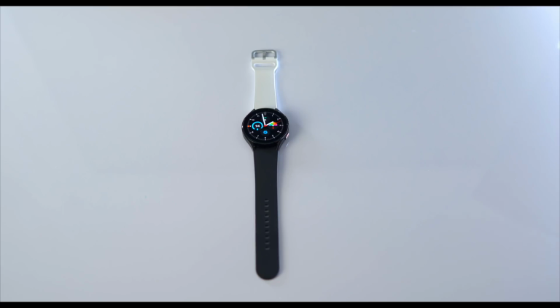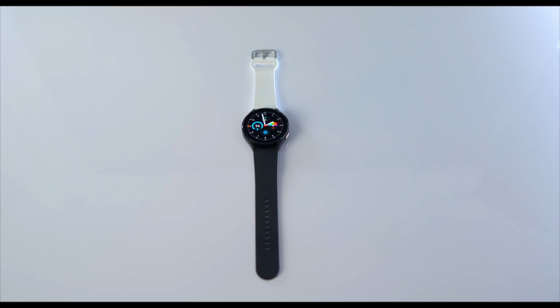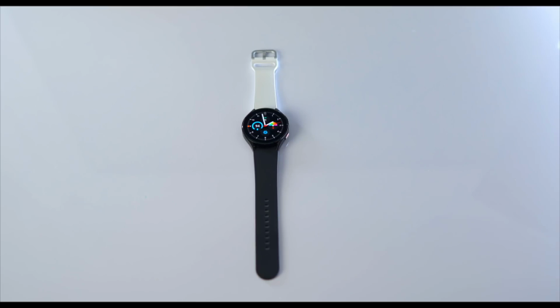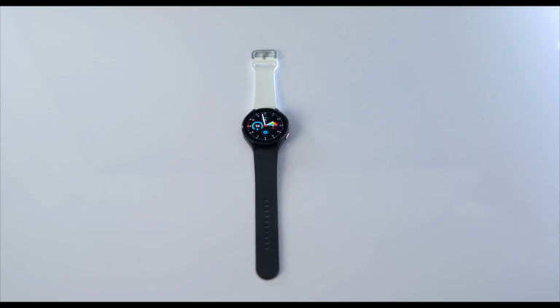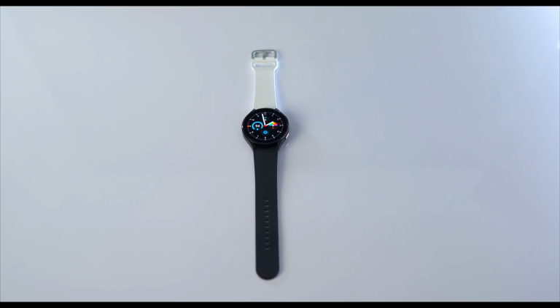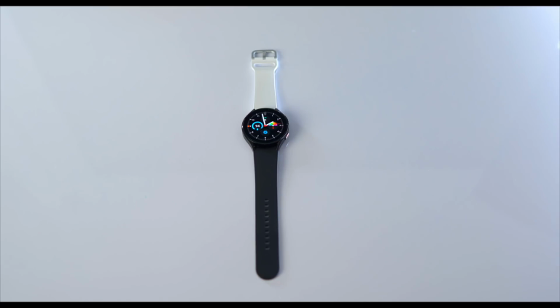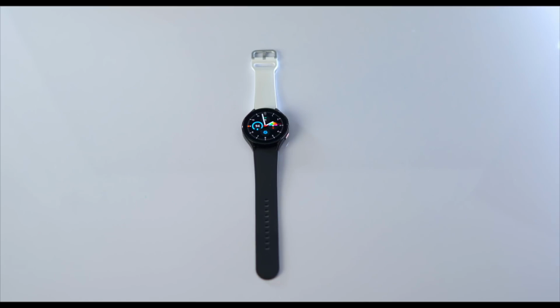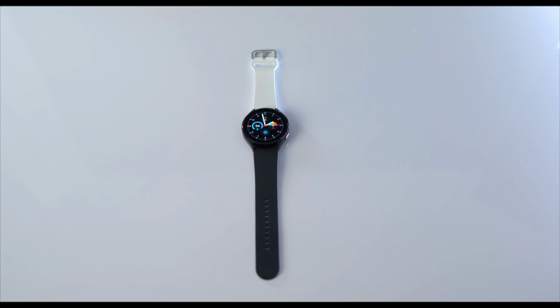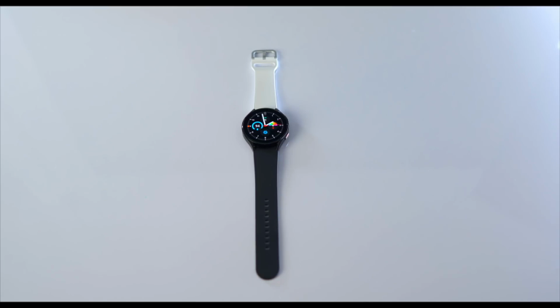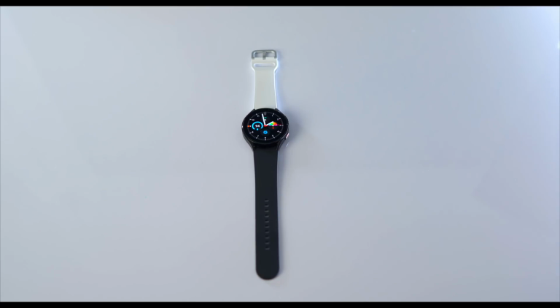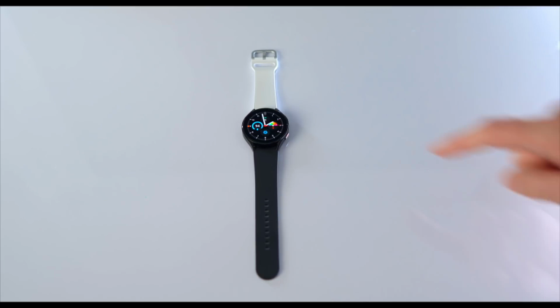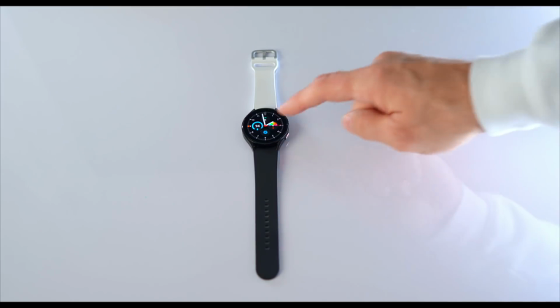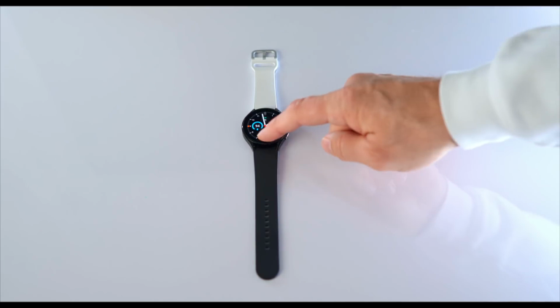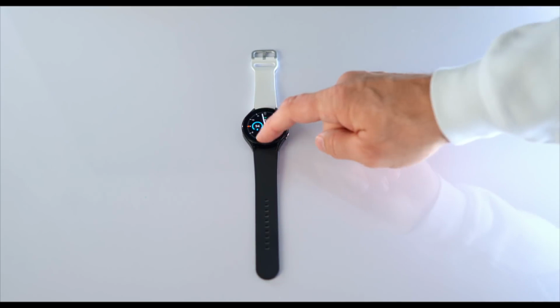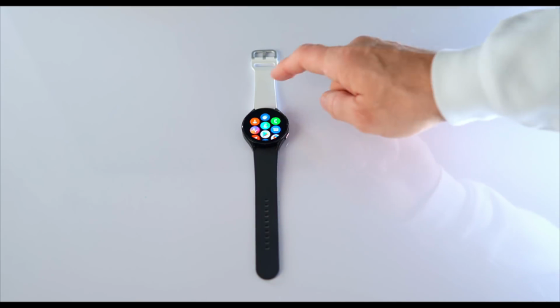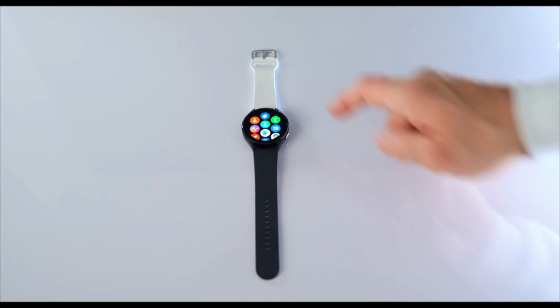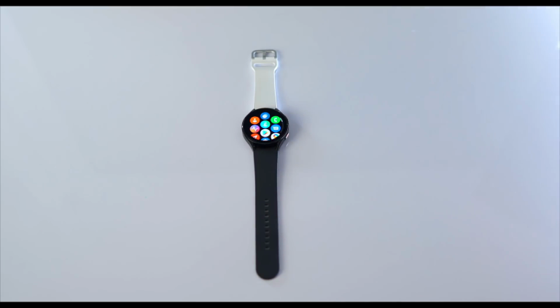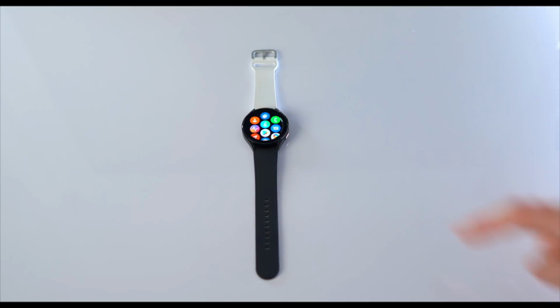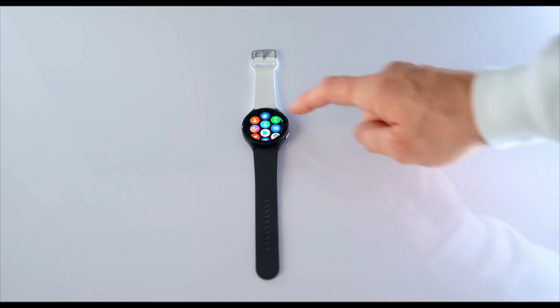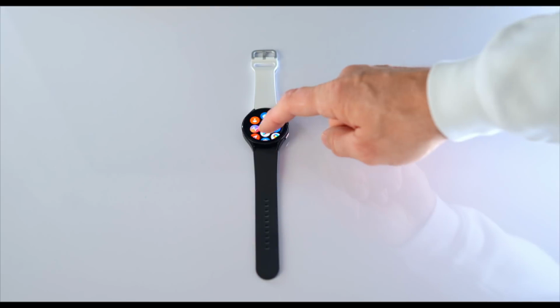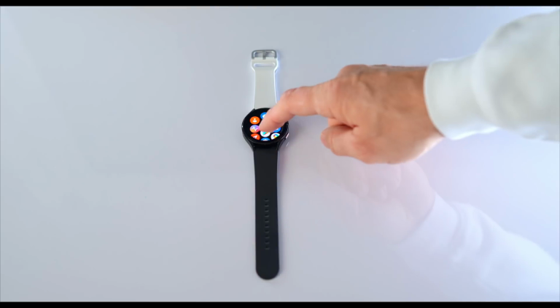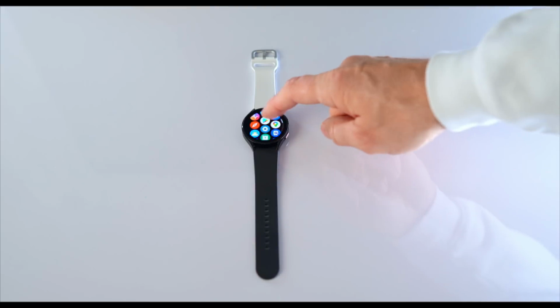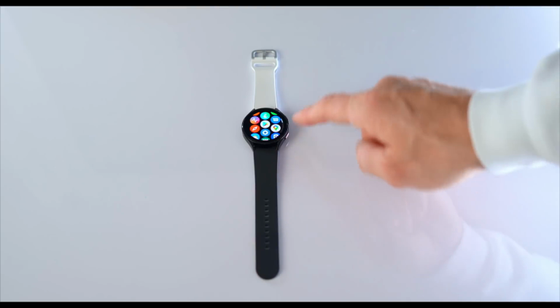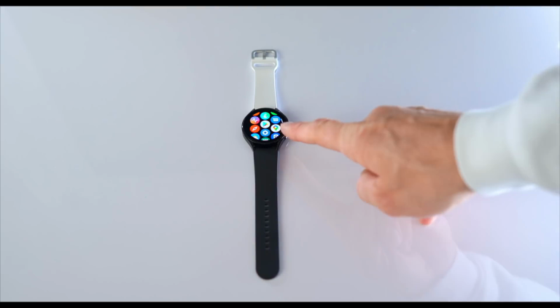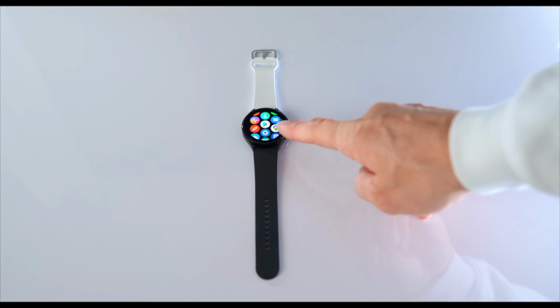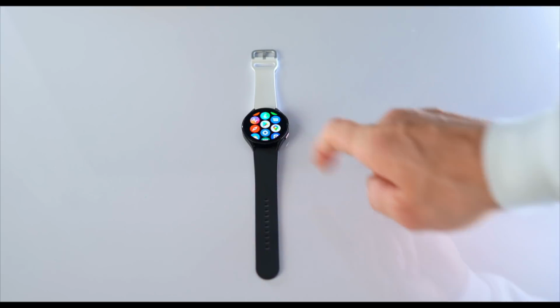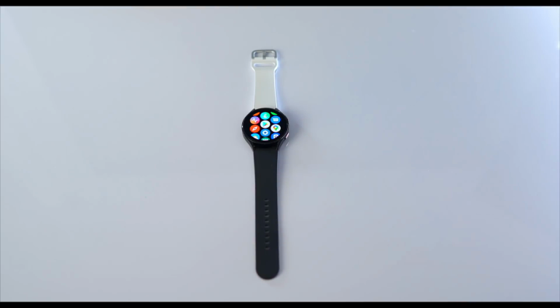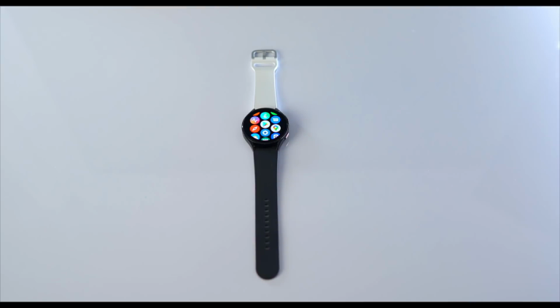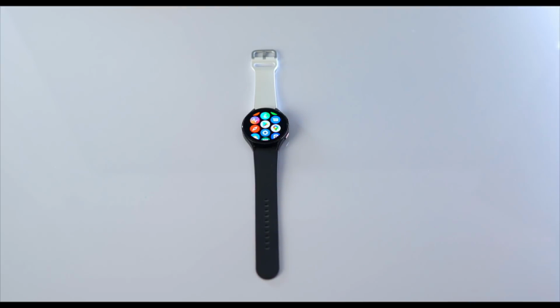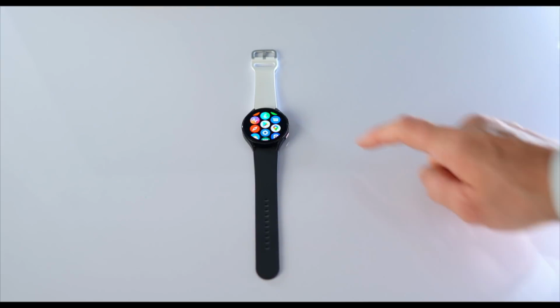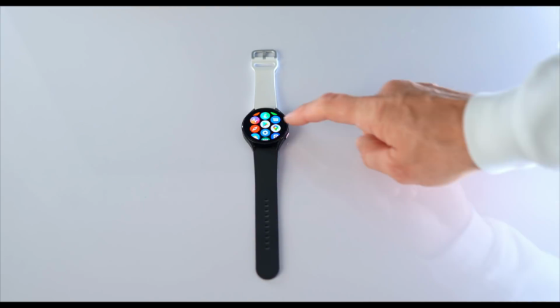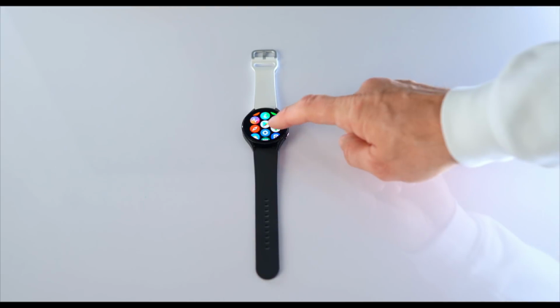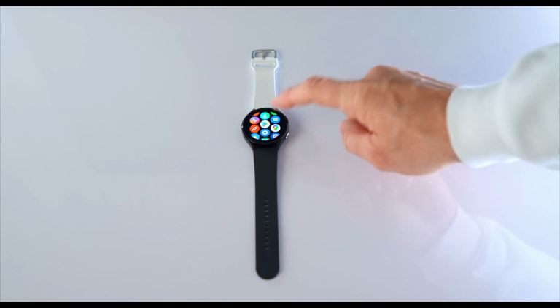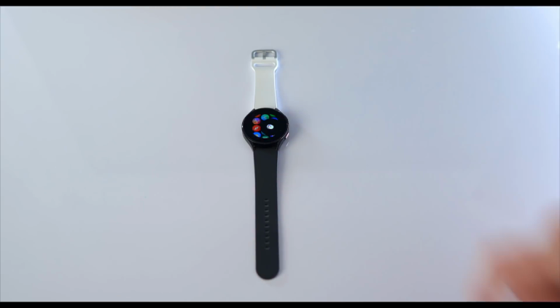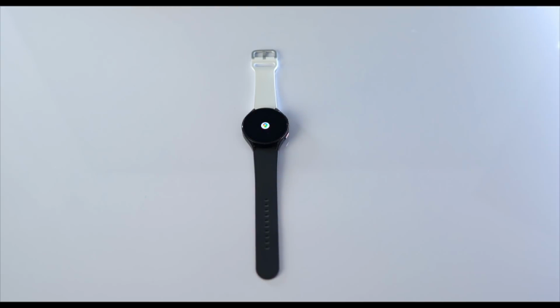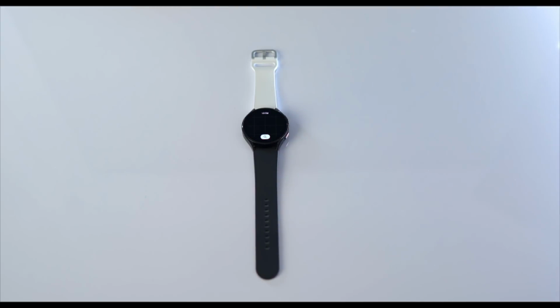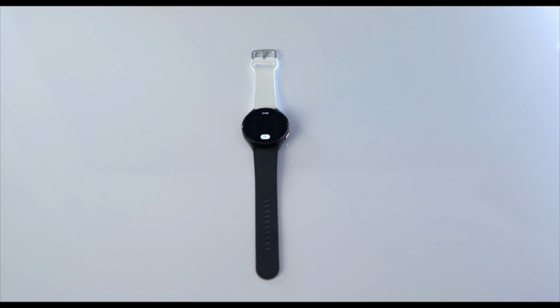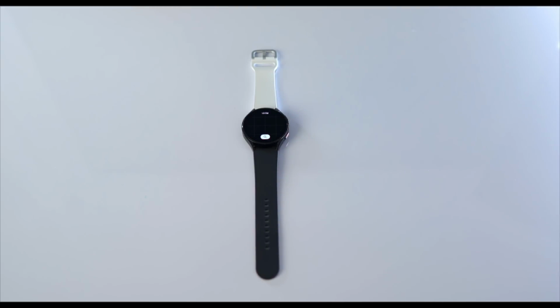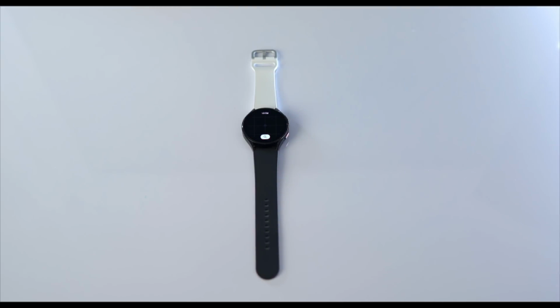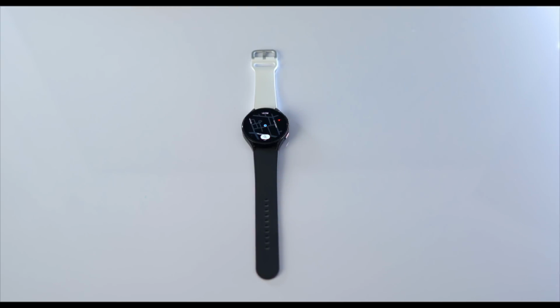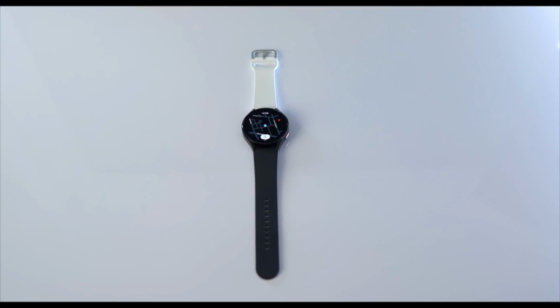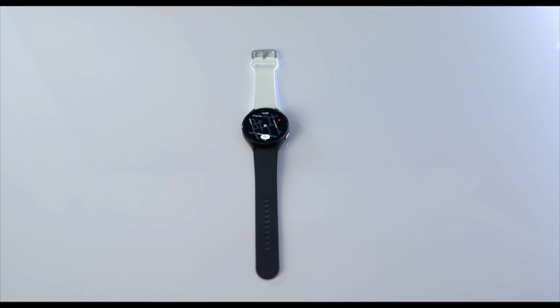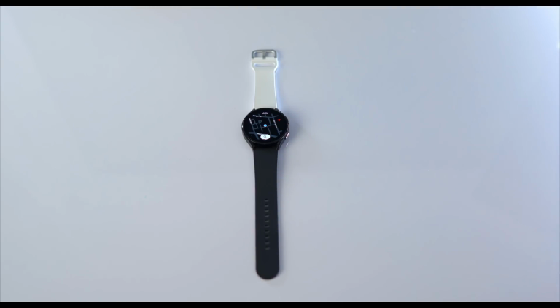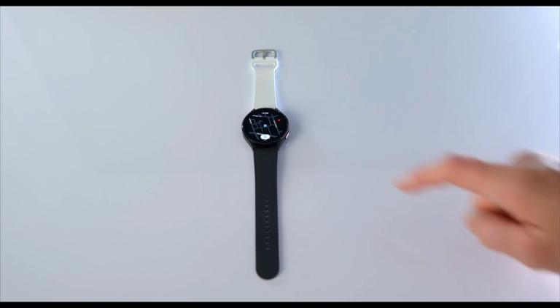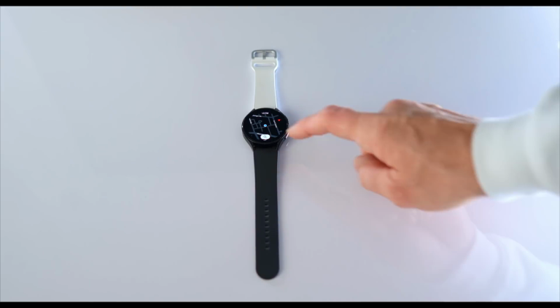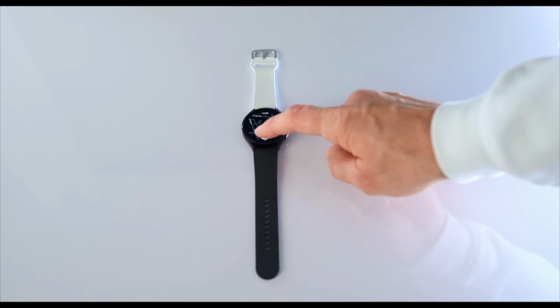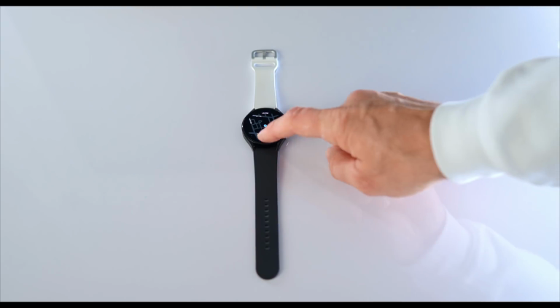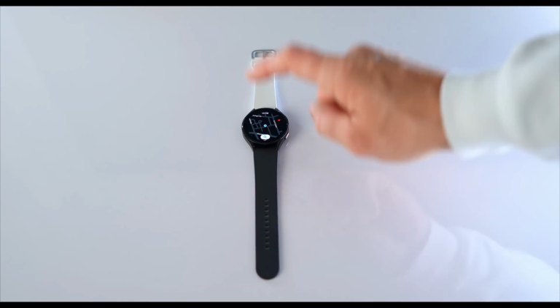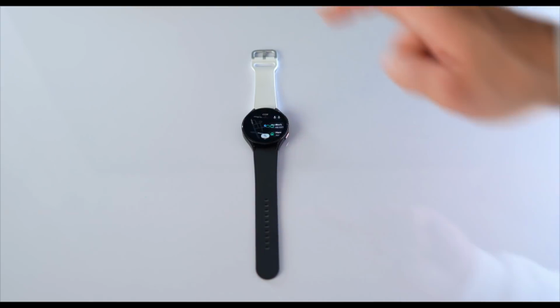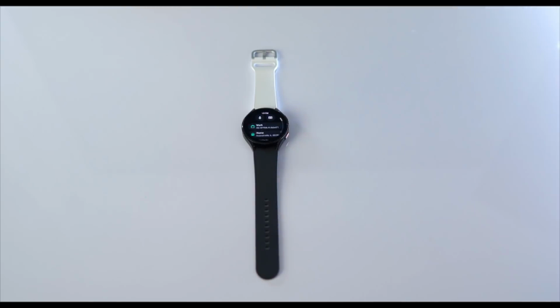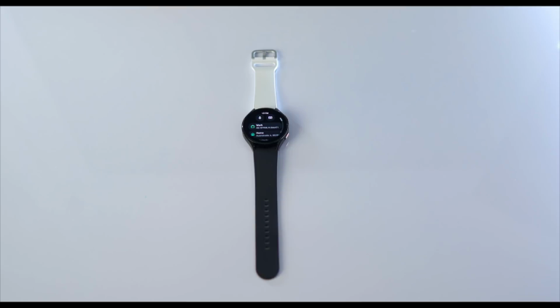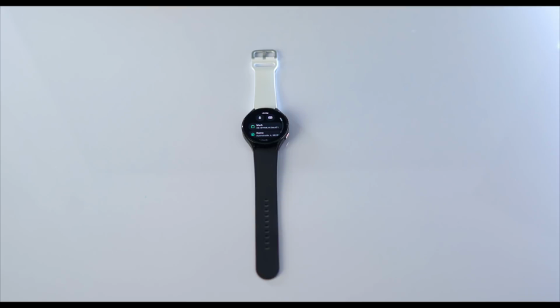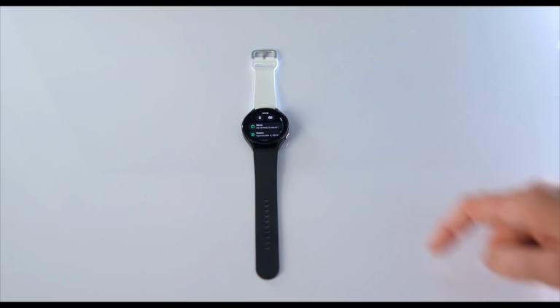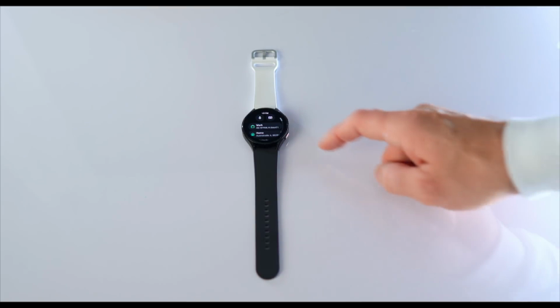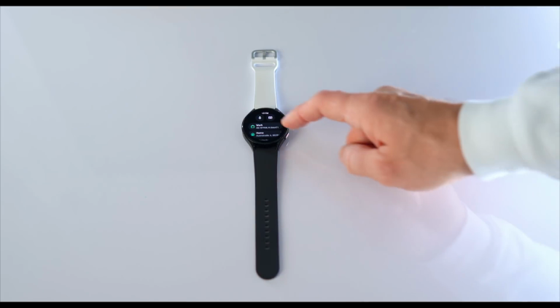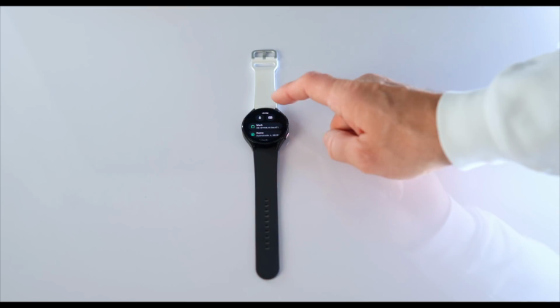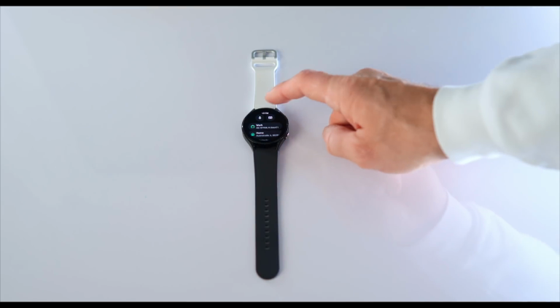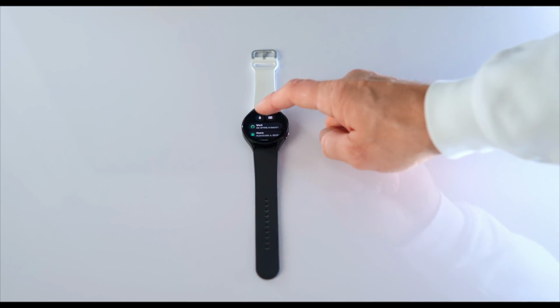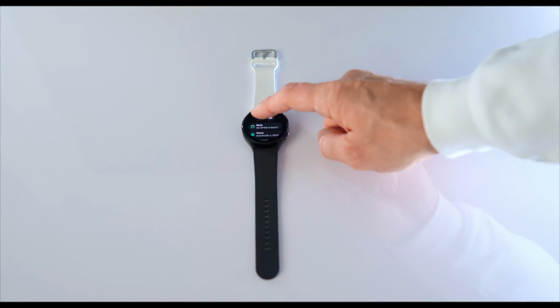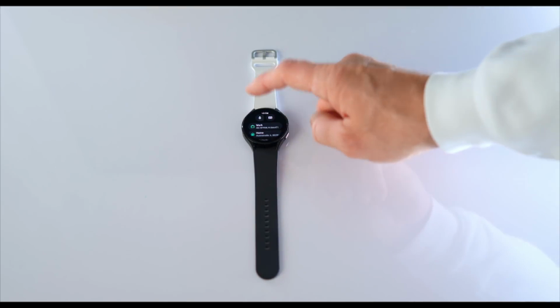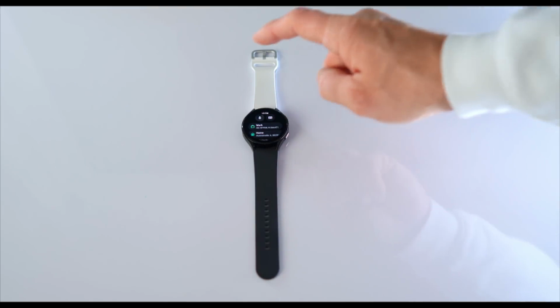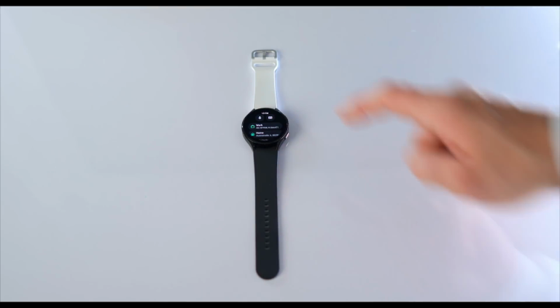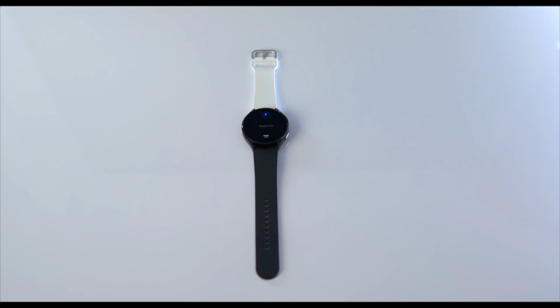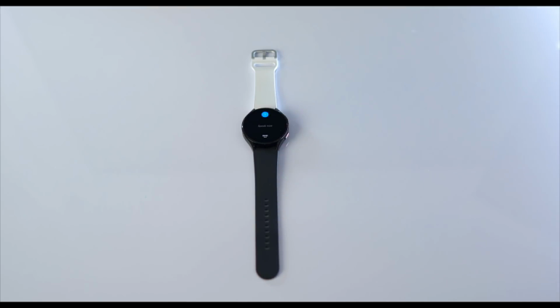If you are like me and you see your Galaxy Watch 4 as a mix between a standalone device and a companion device, then this is for you.